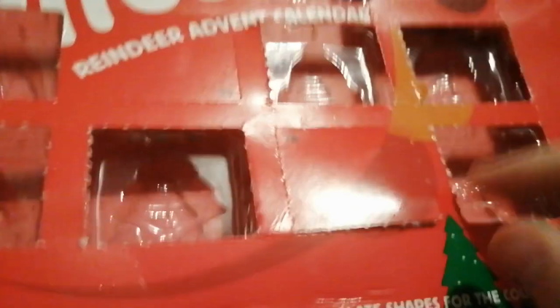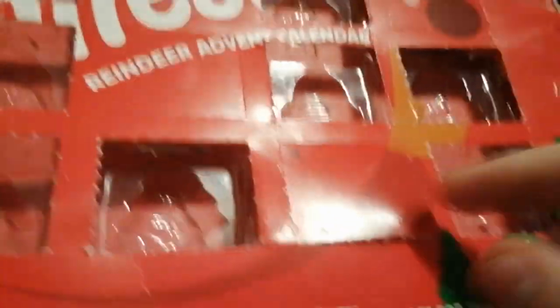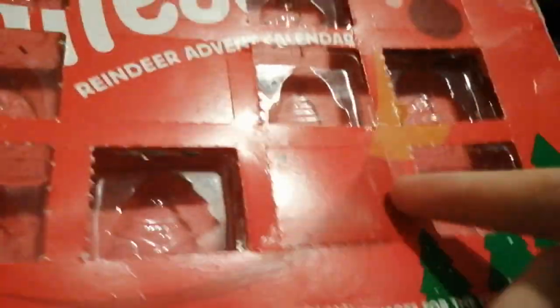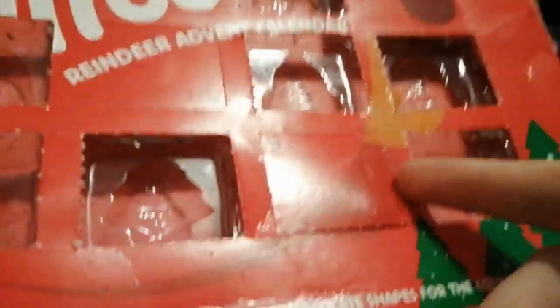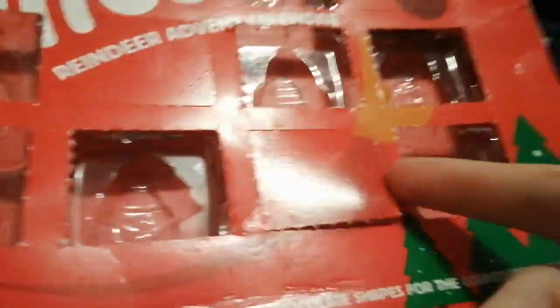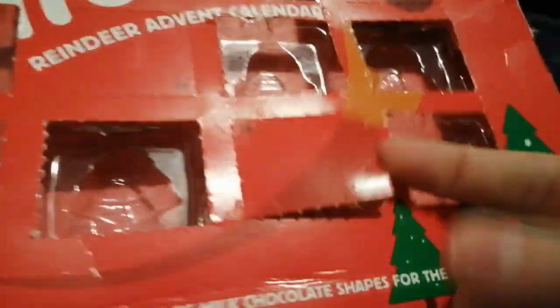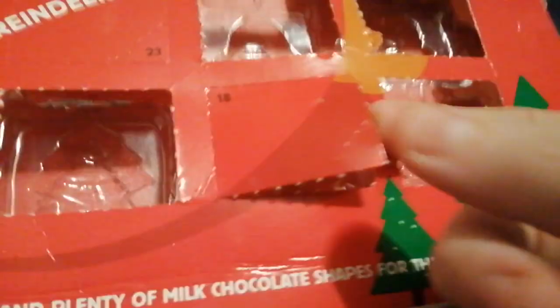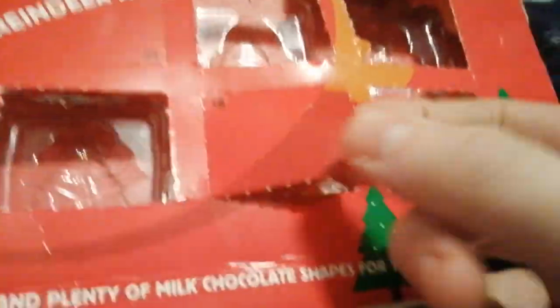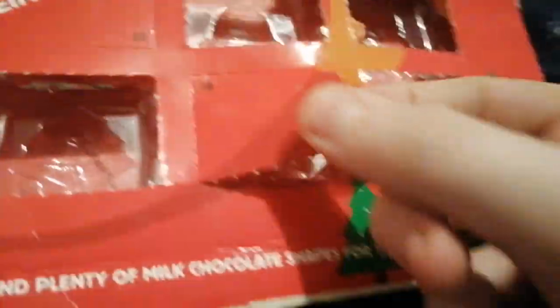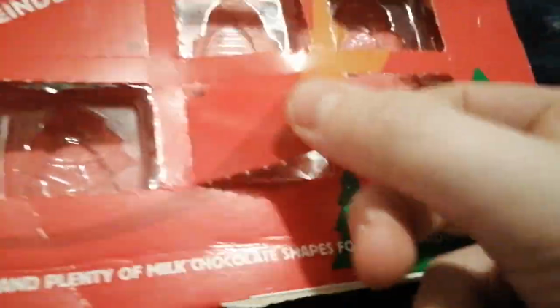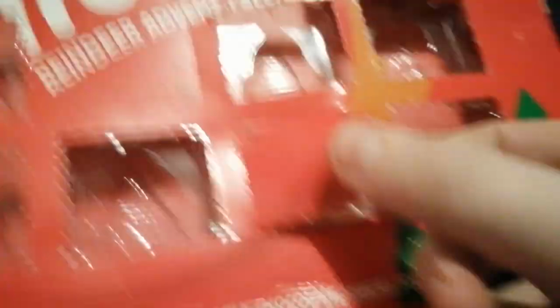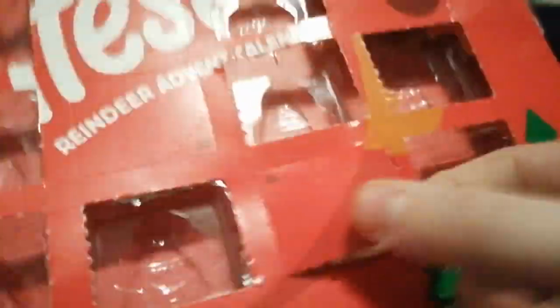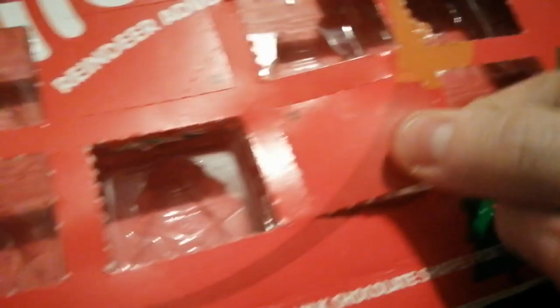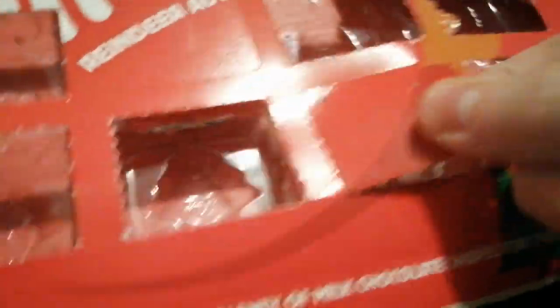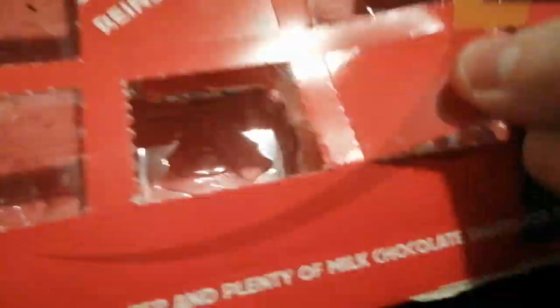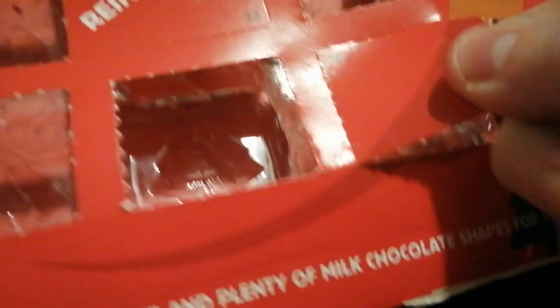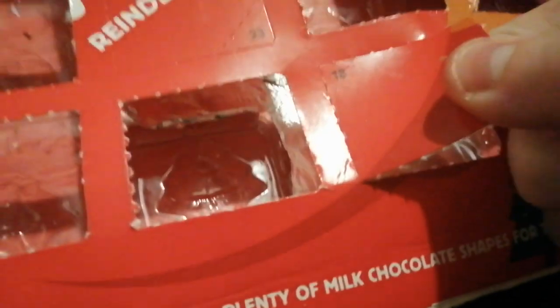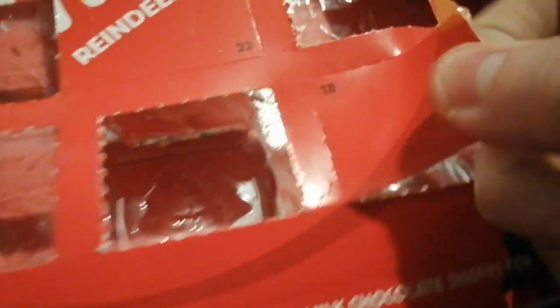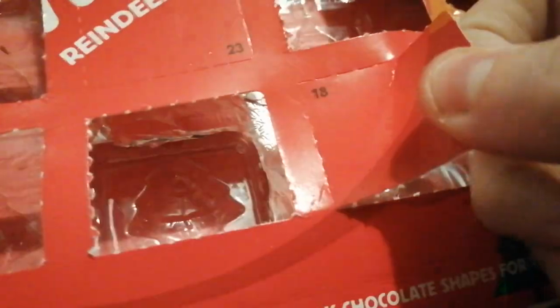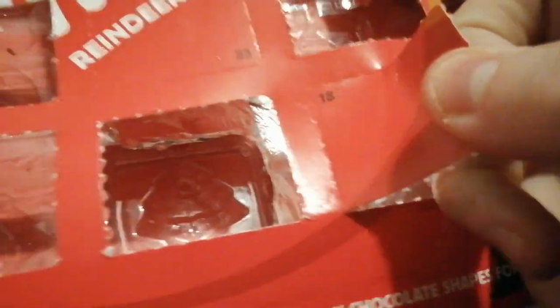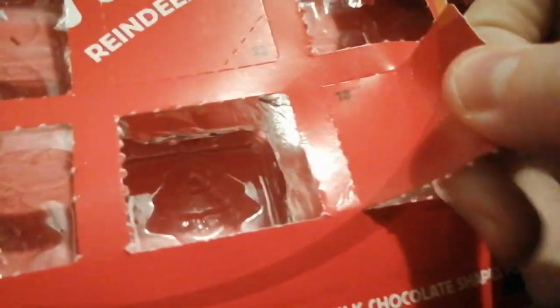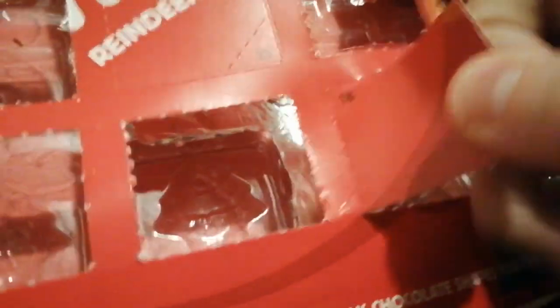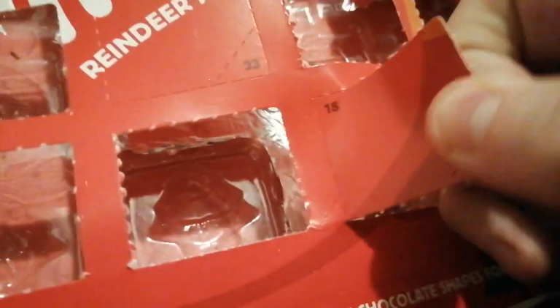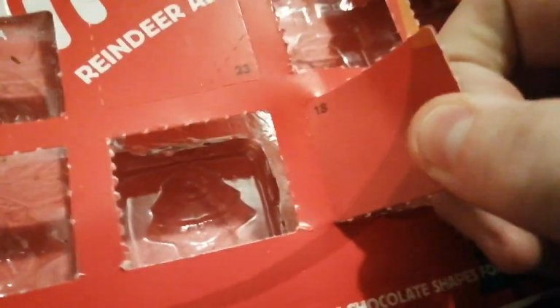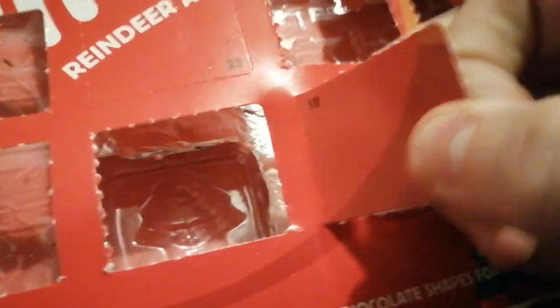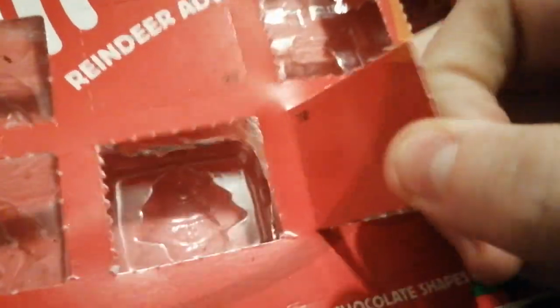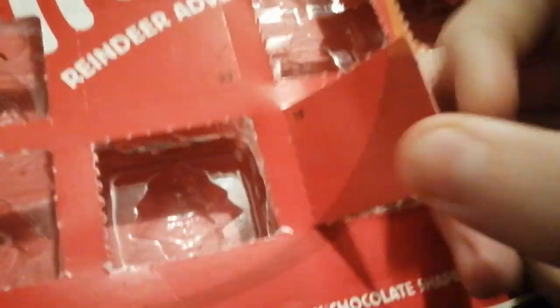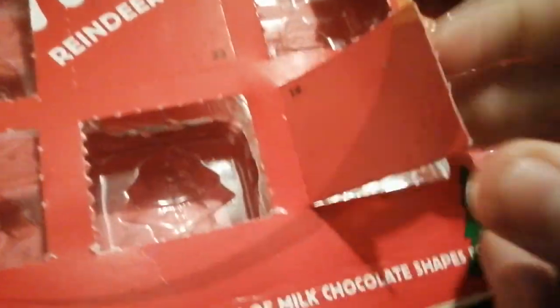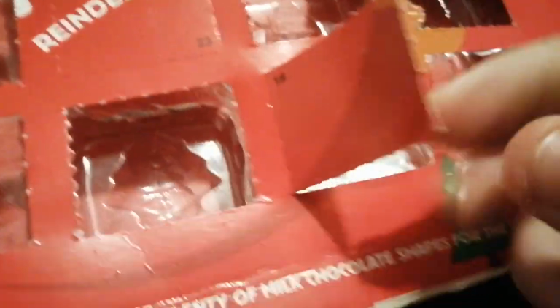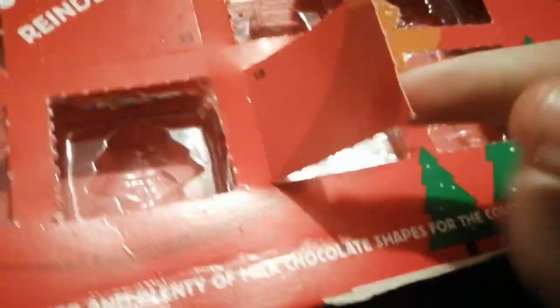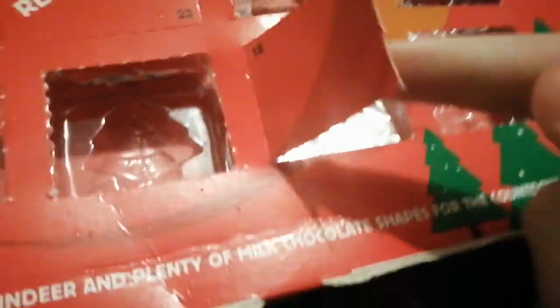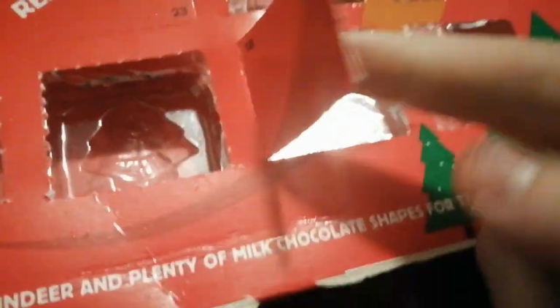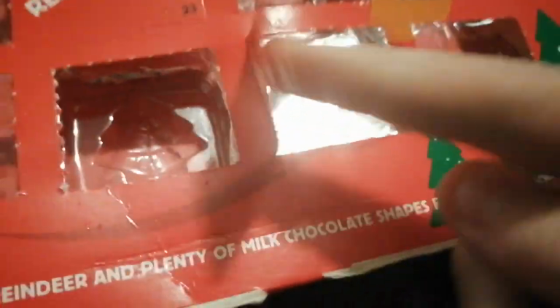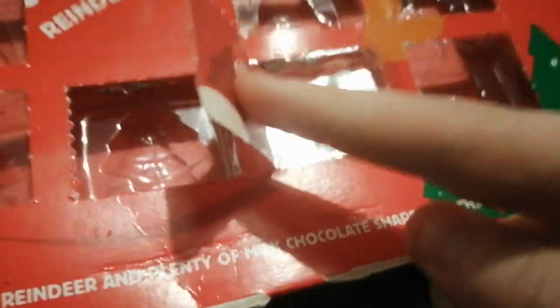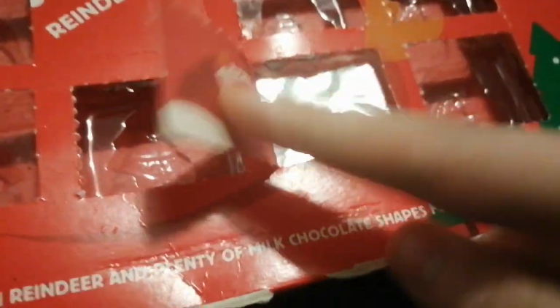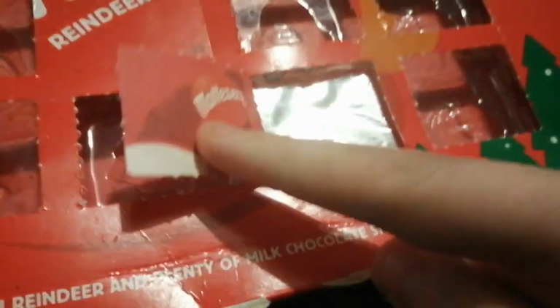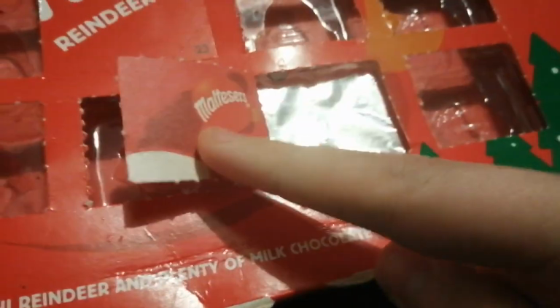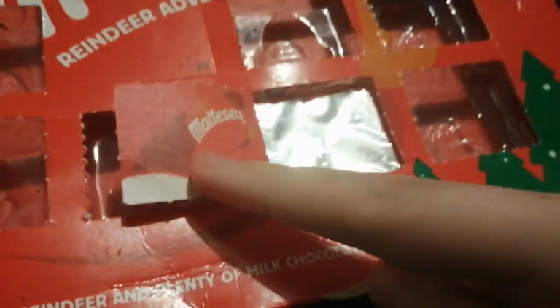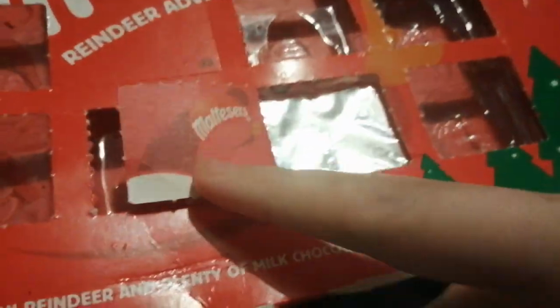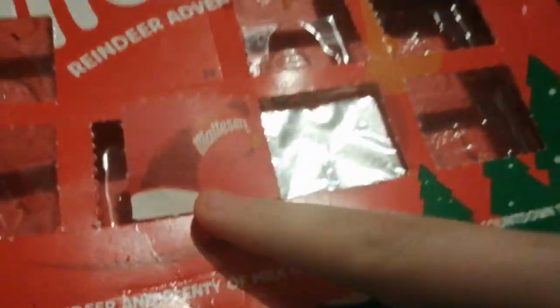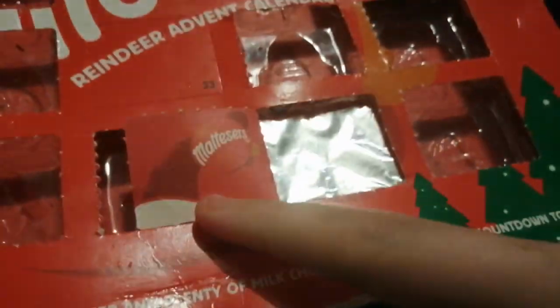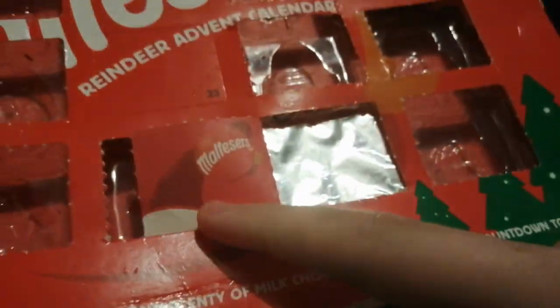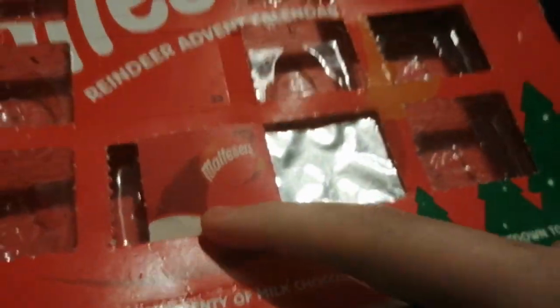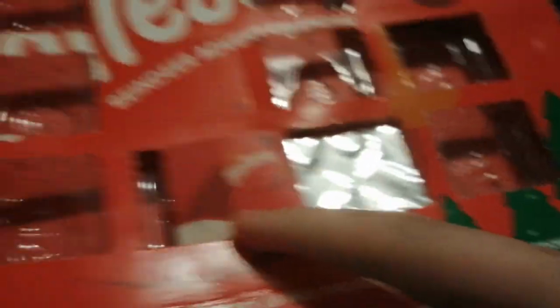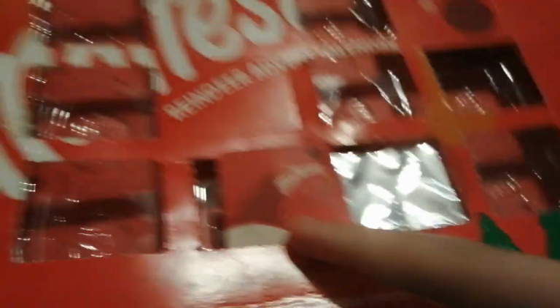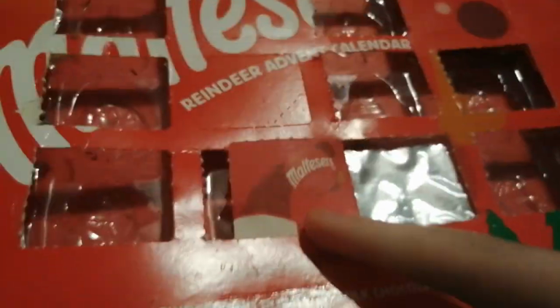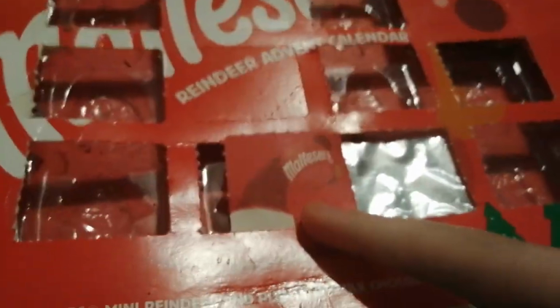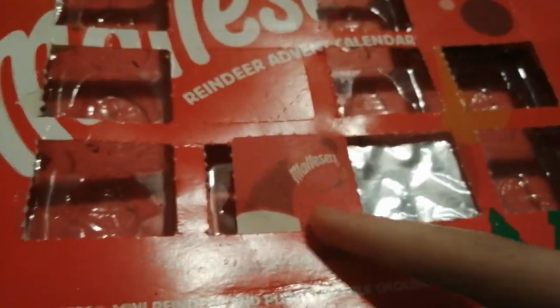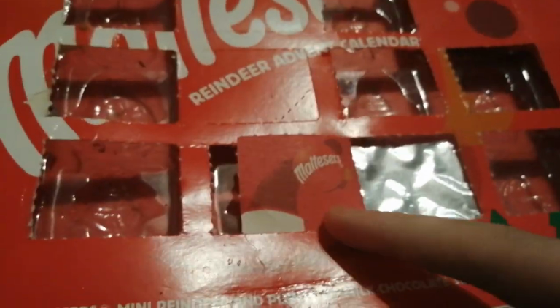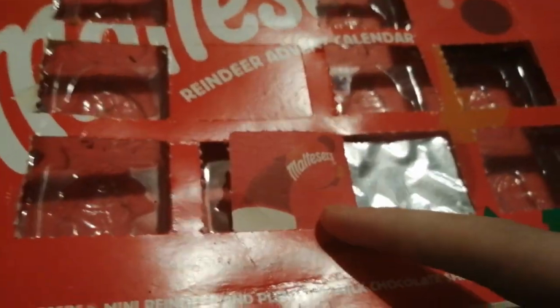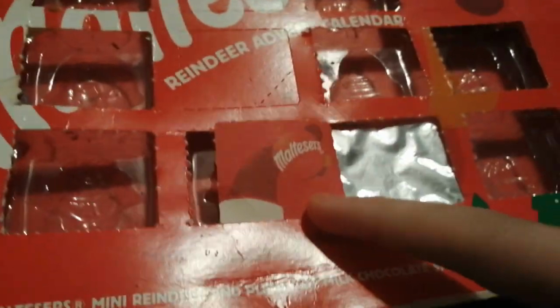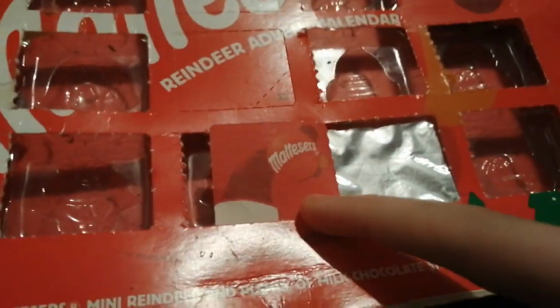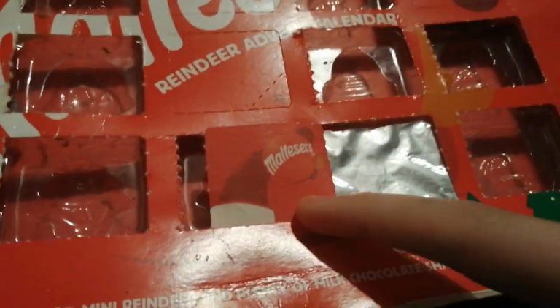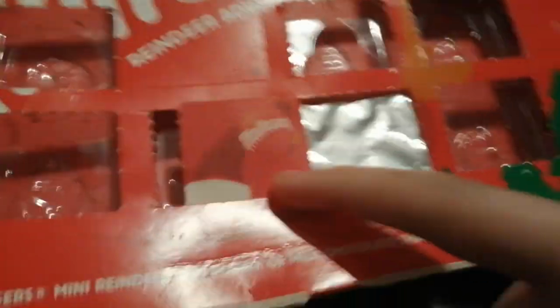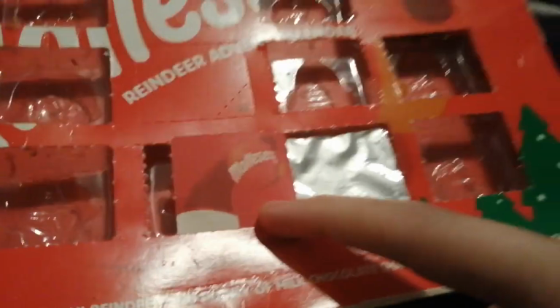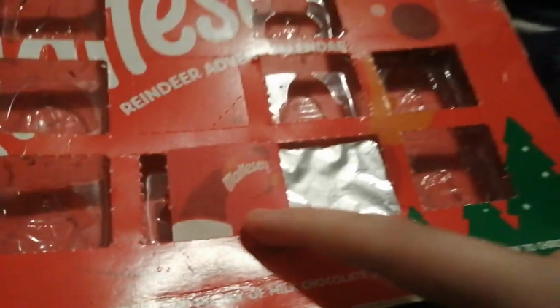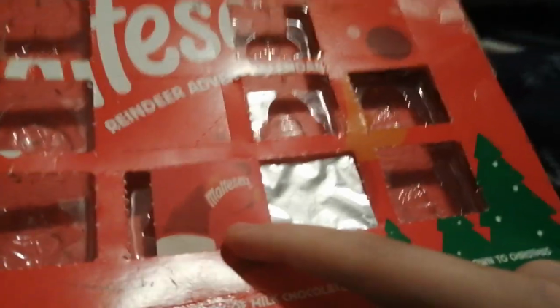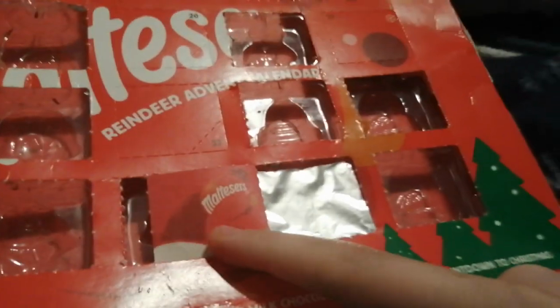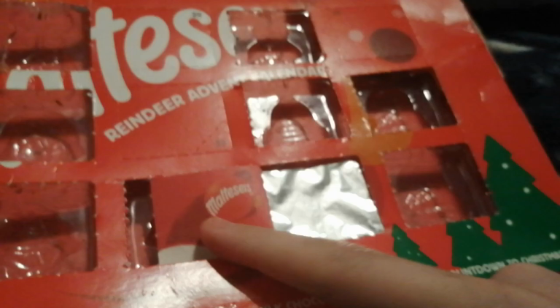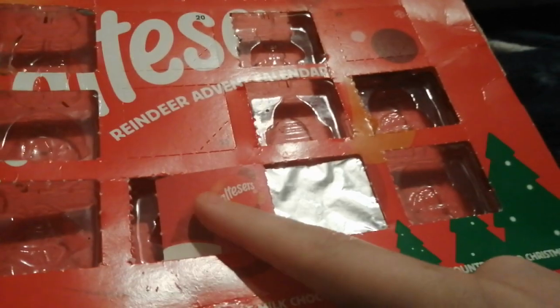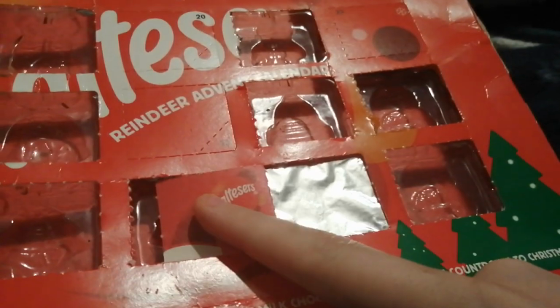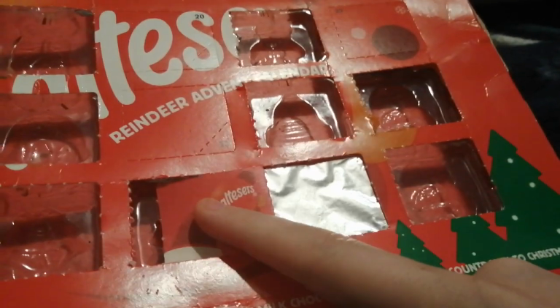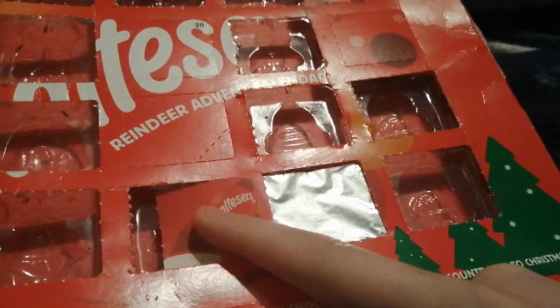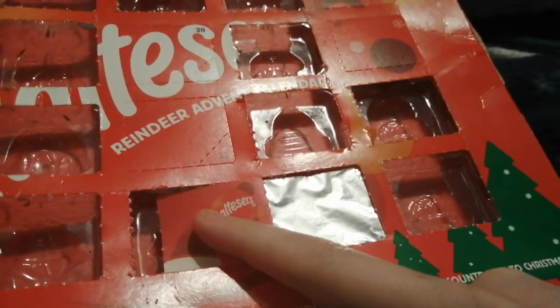Let's see what we got behind it. Oh, it's a Santa hat with the Malteser's logo.